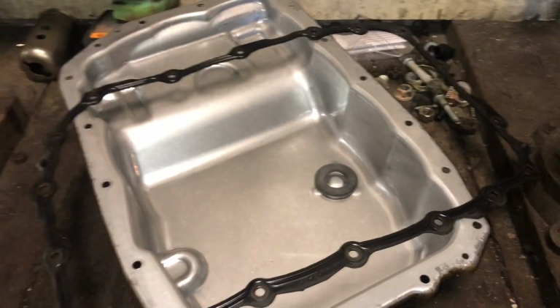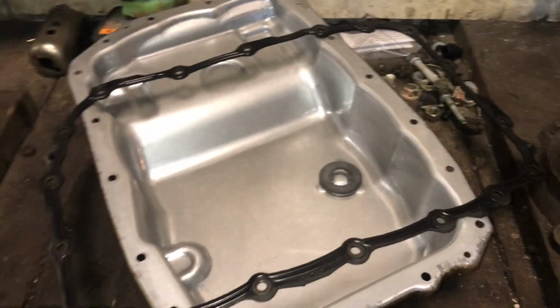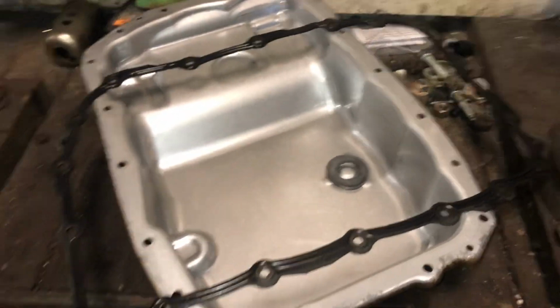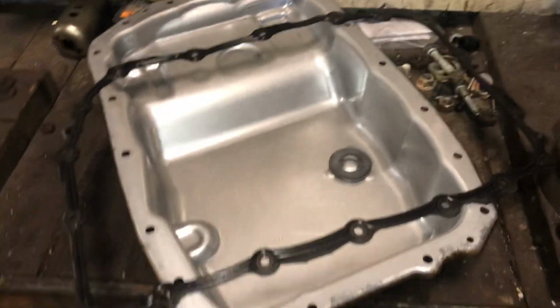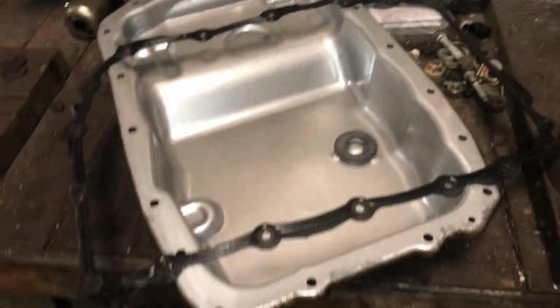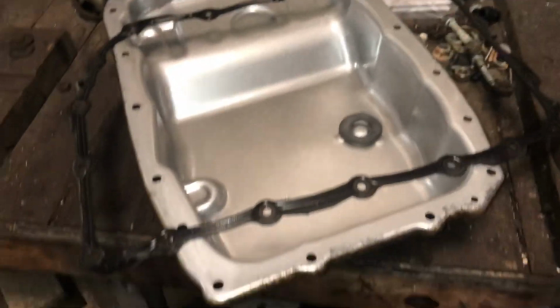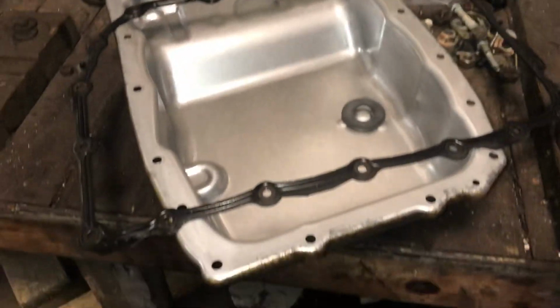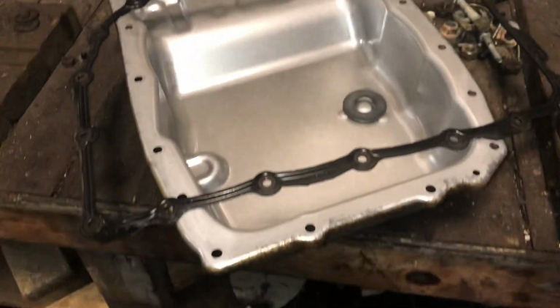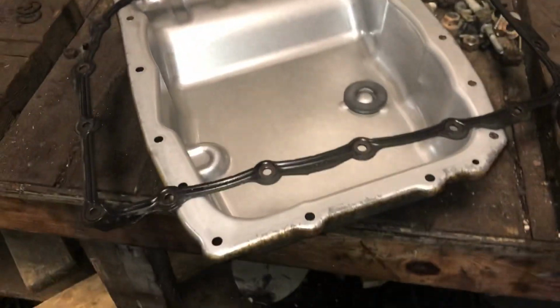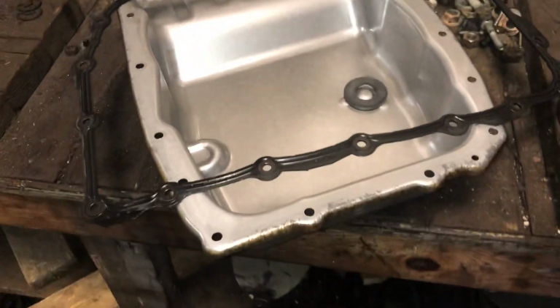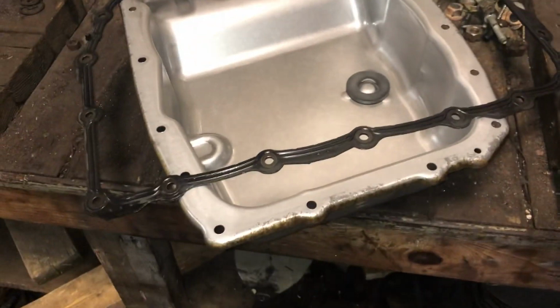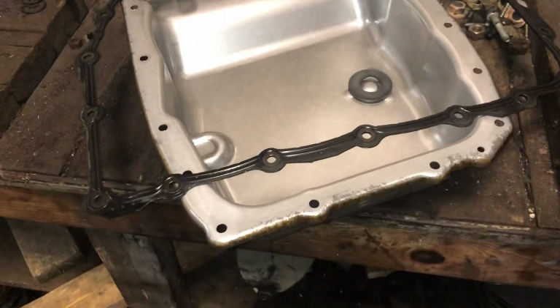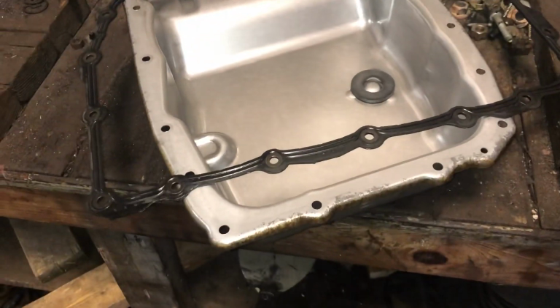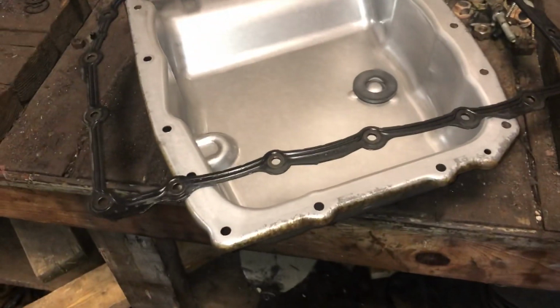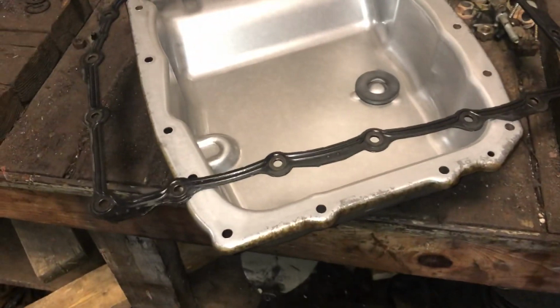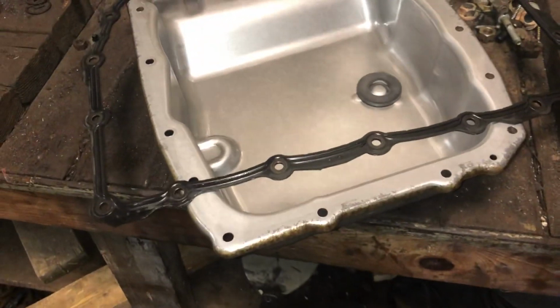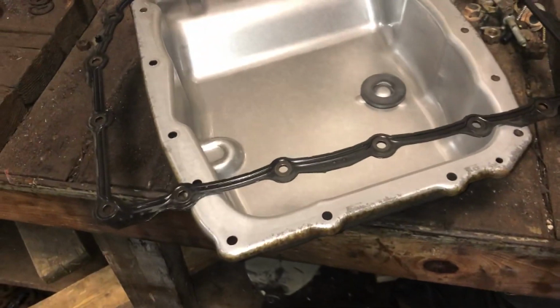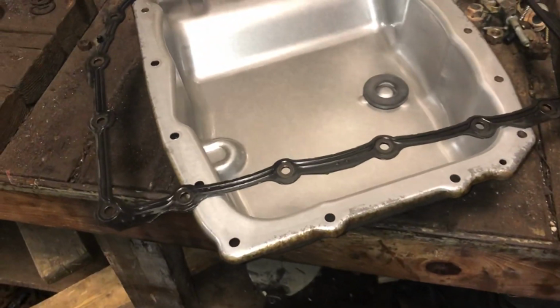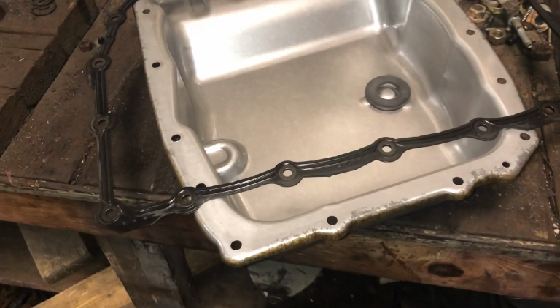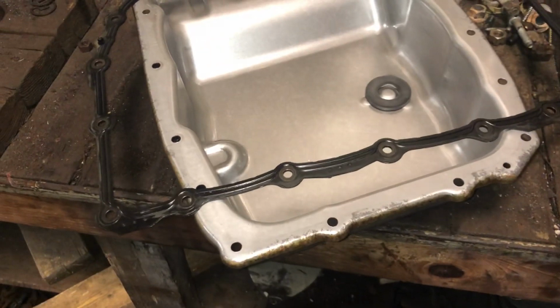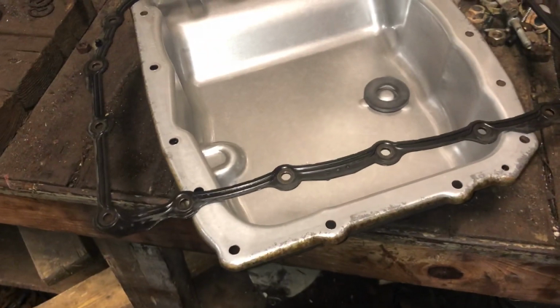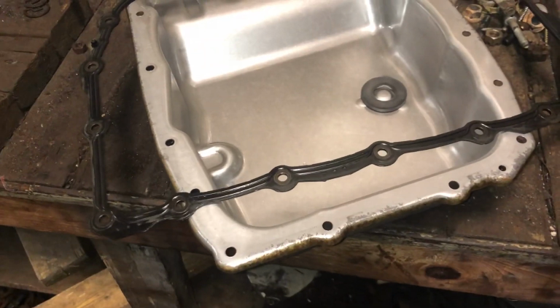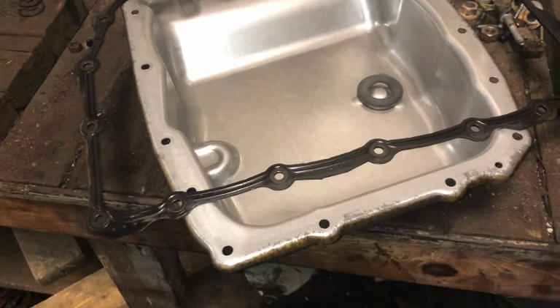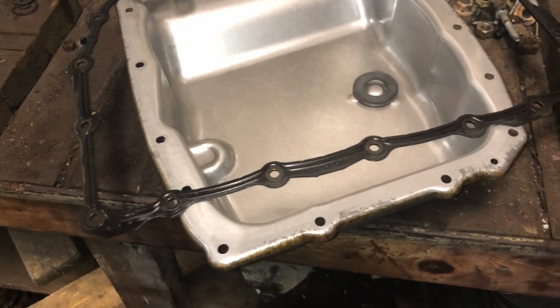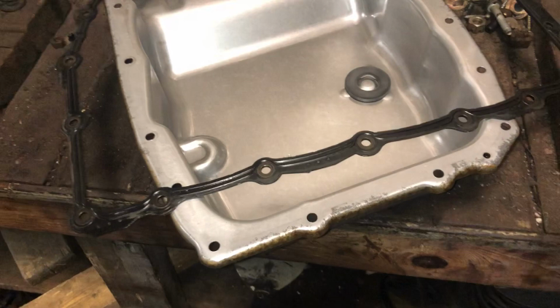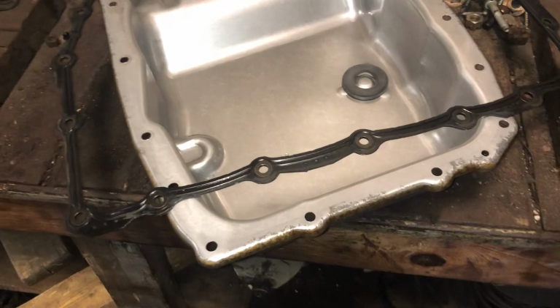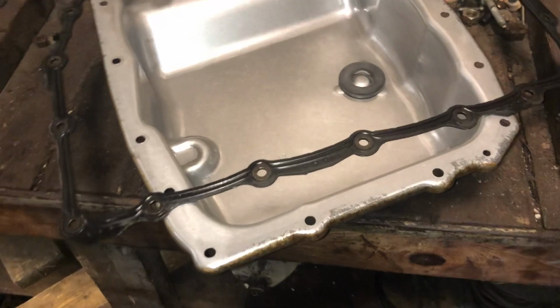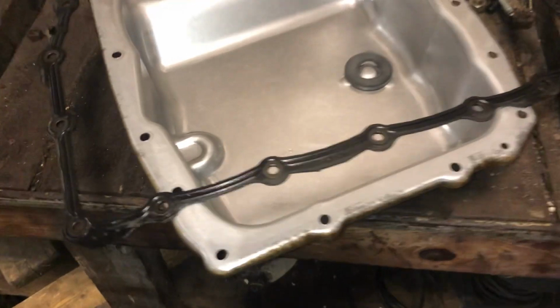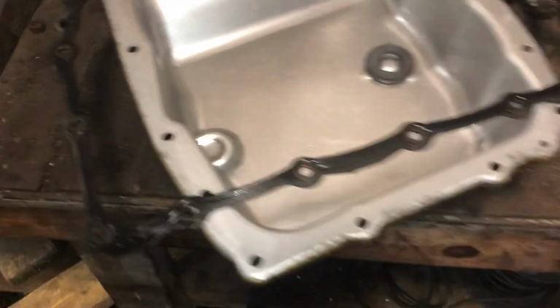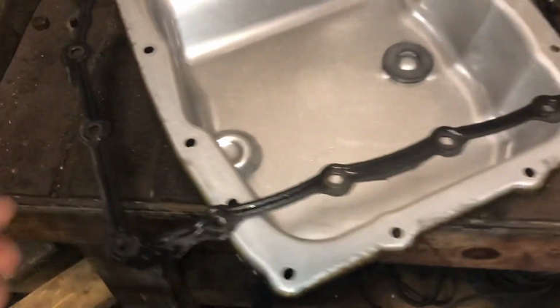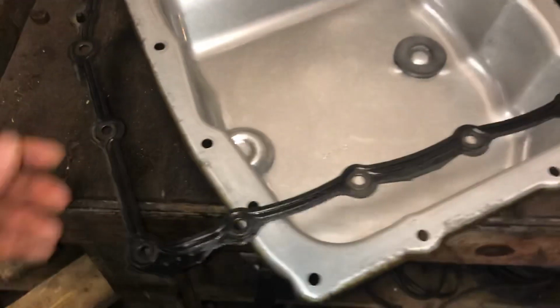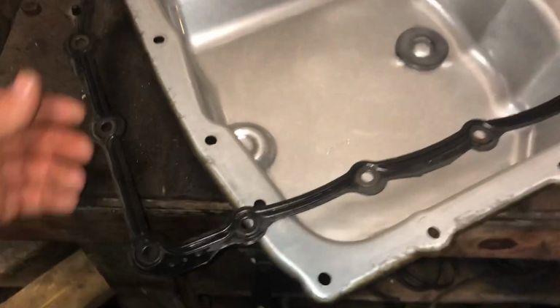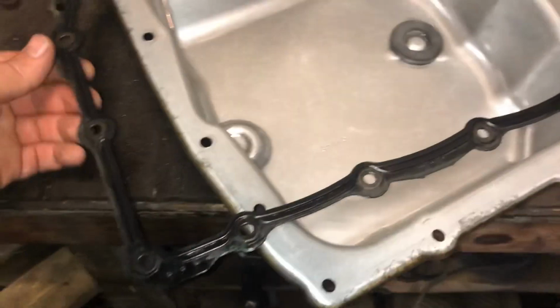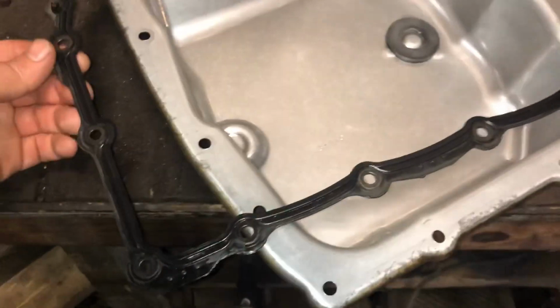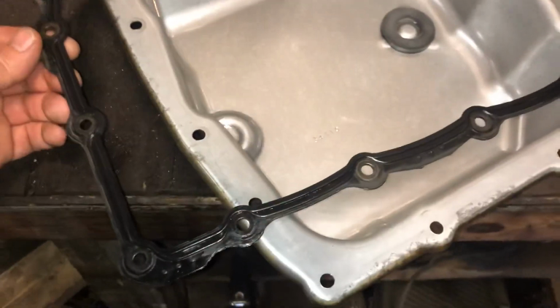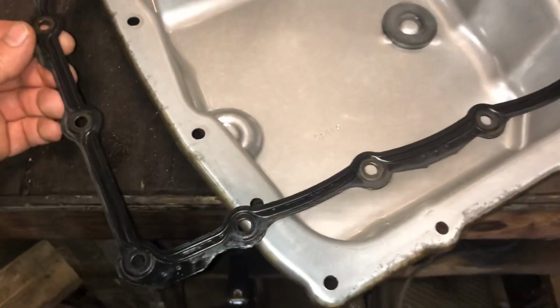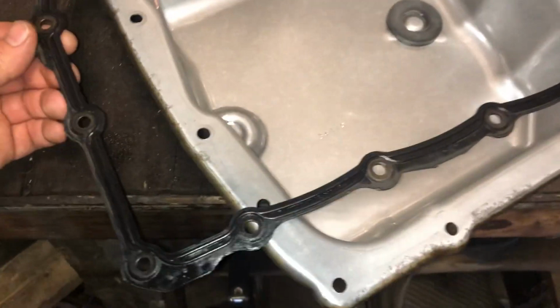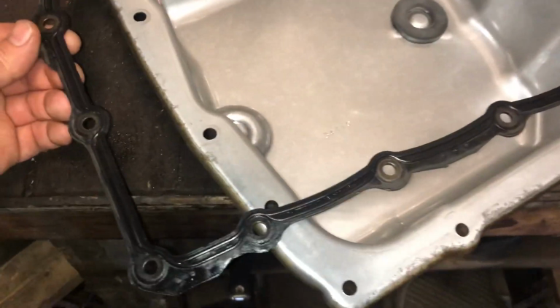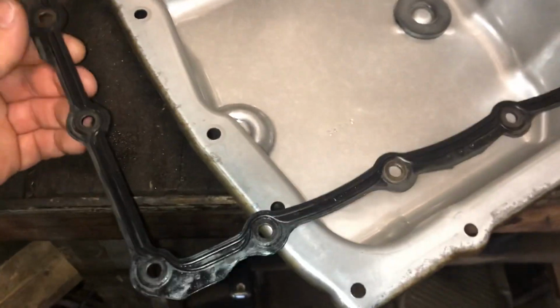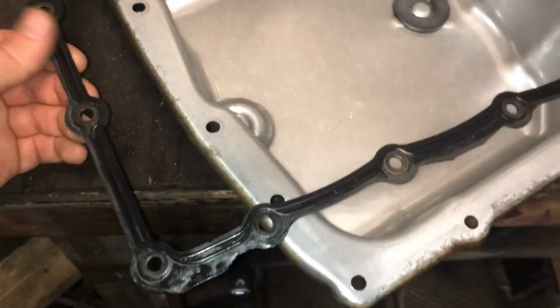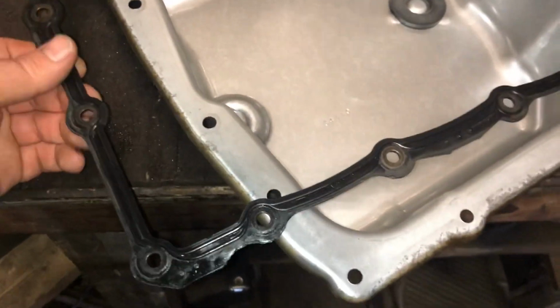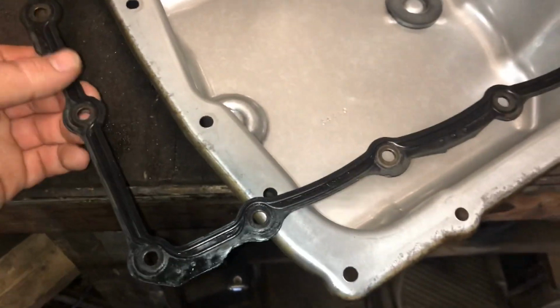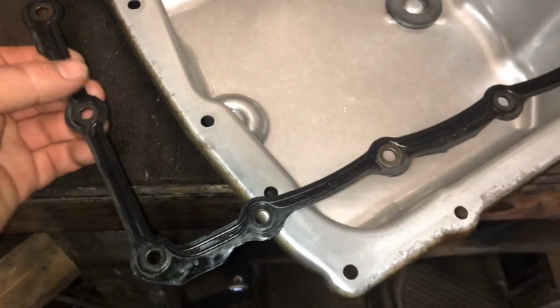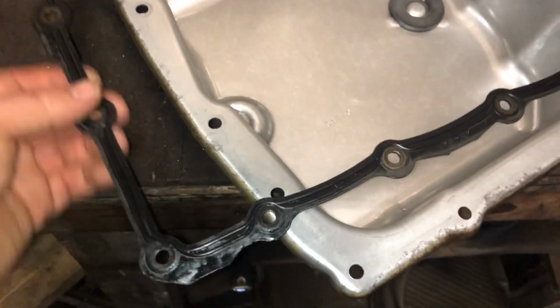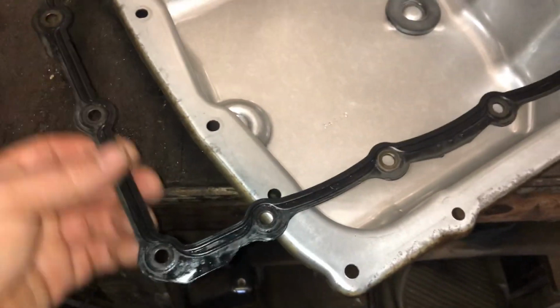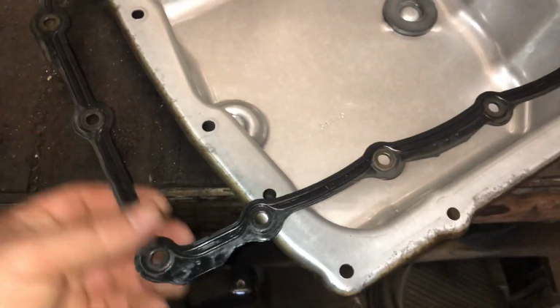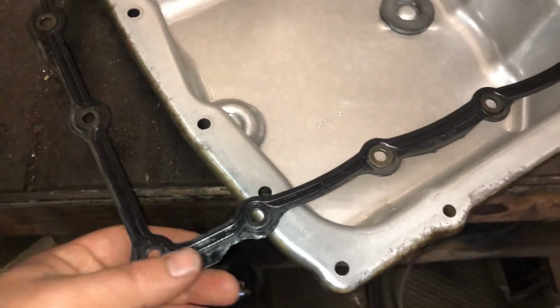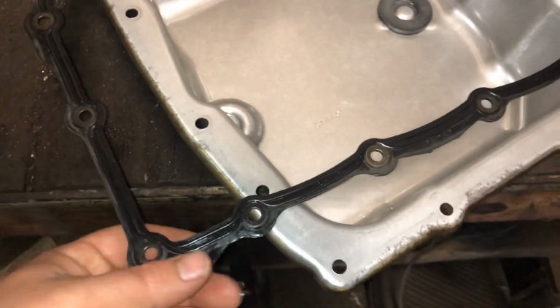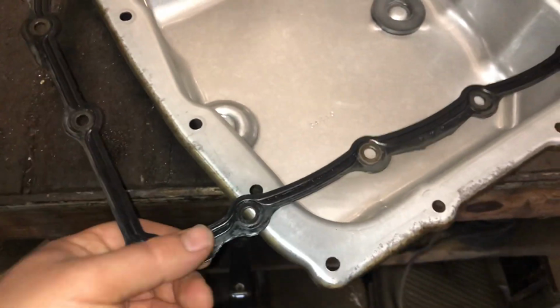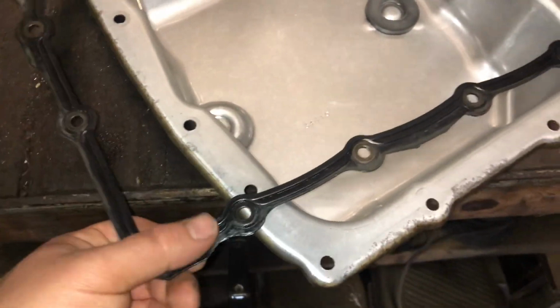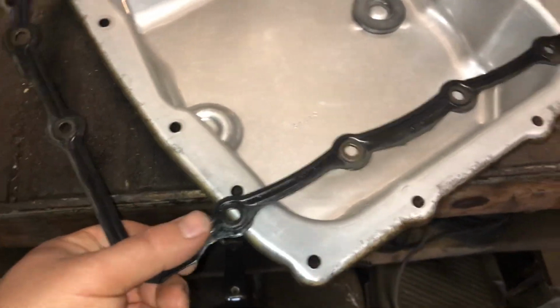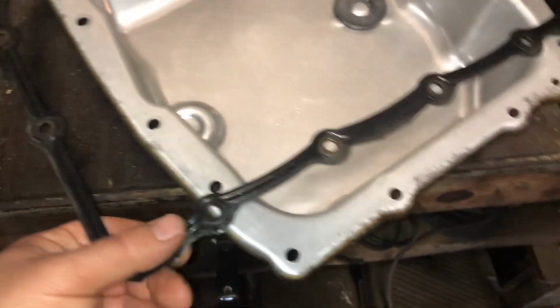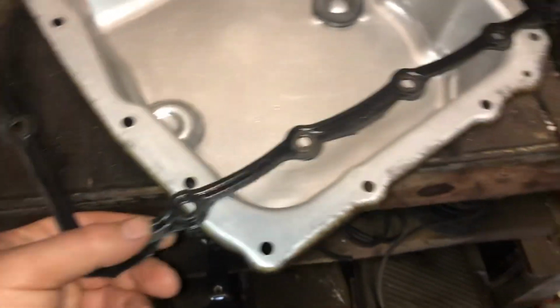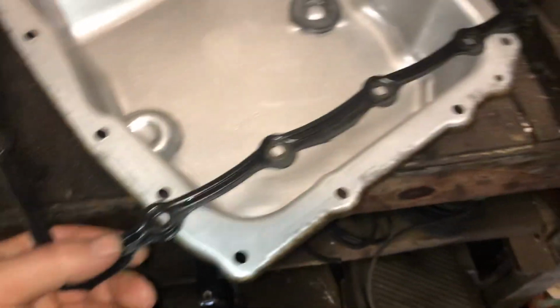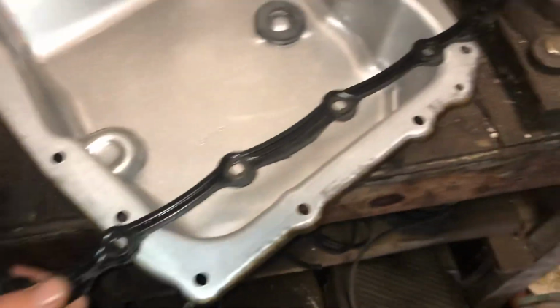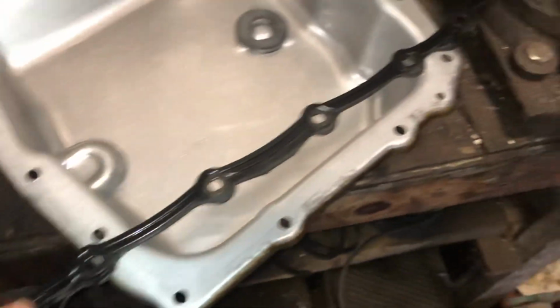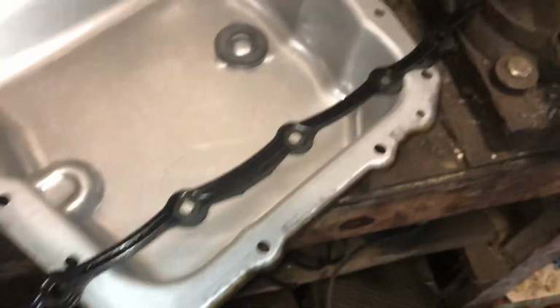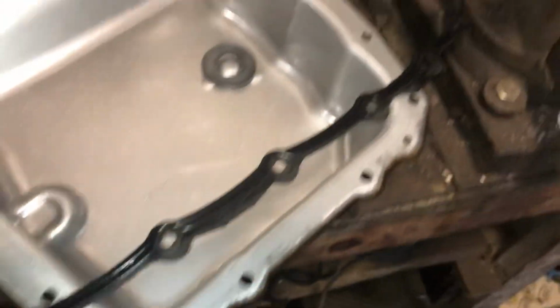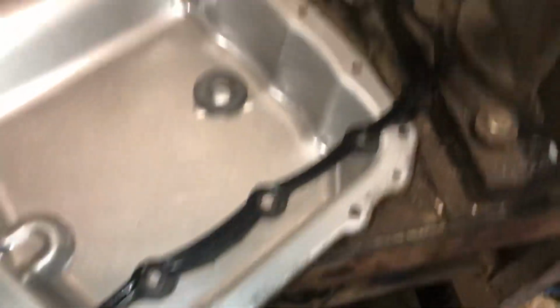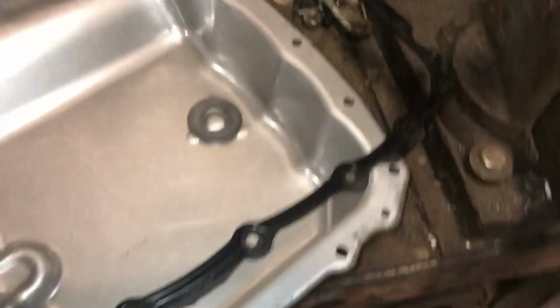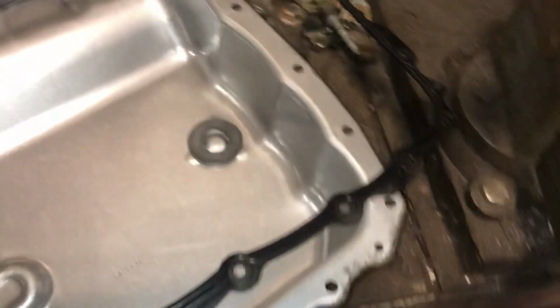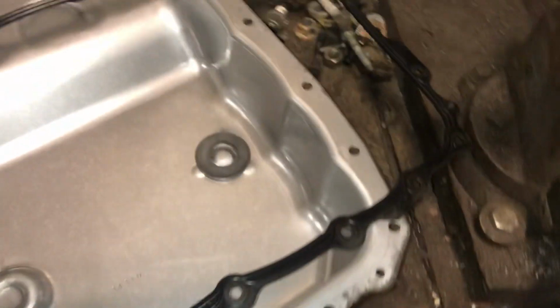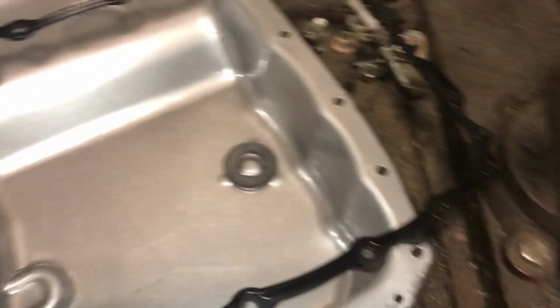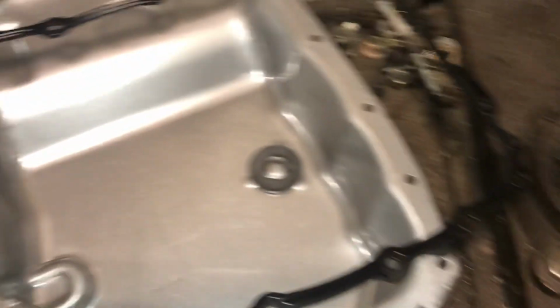up good before you reuse it. Inspect it for any cracks, smashing on the ridges, or deformities.